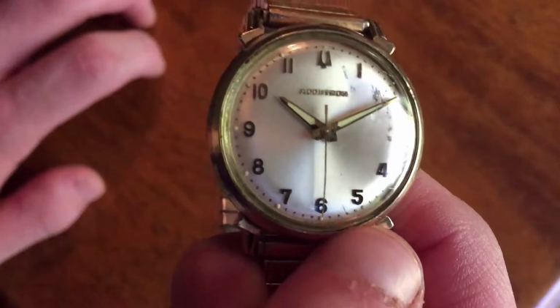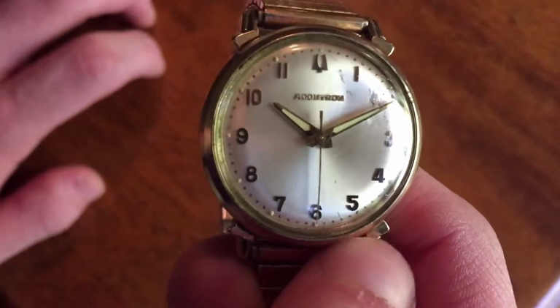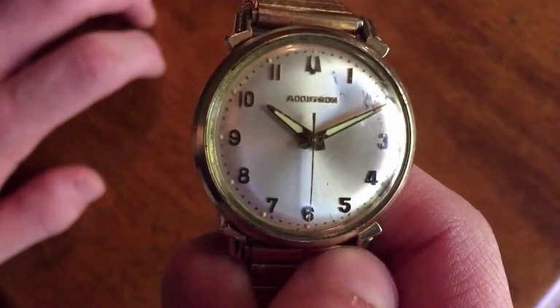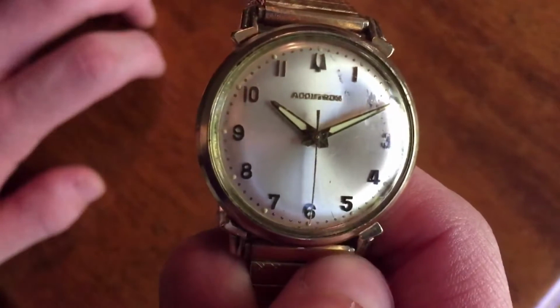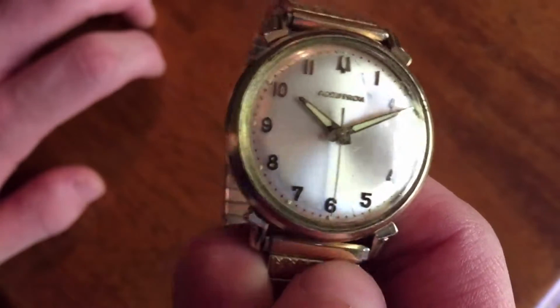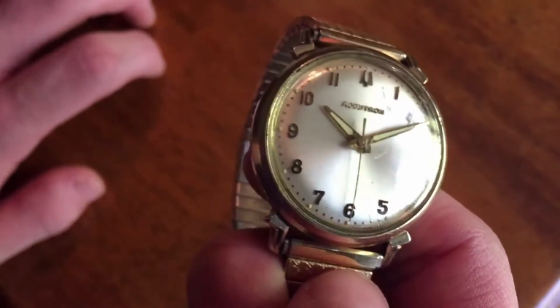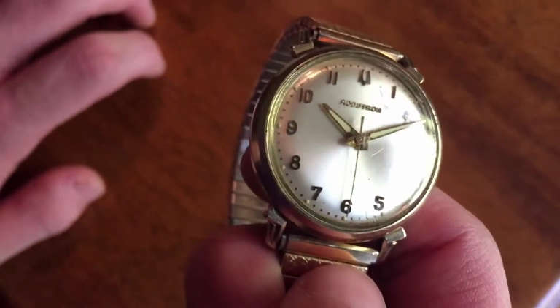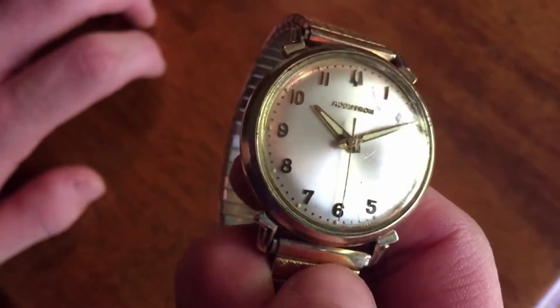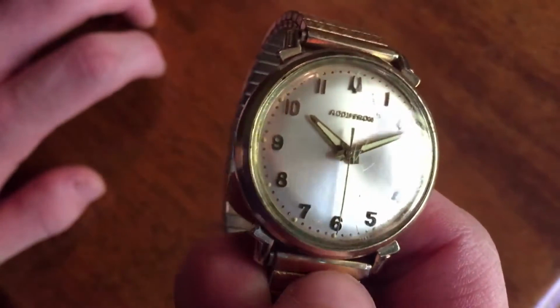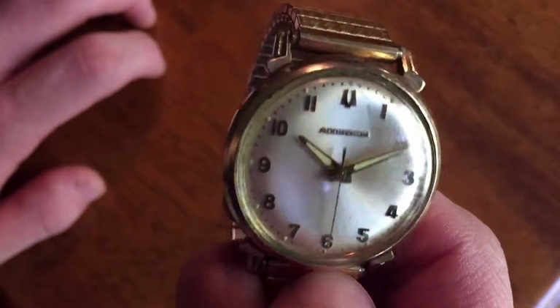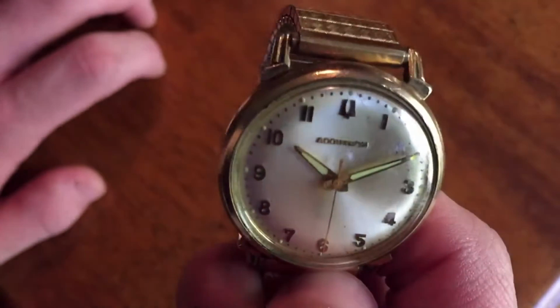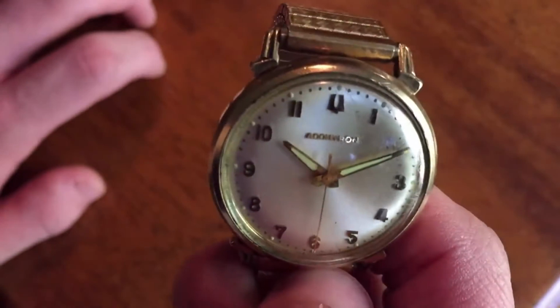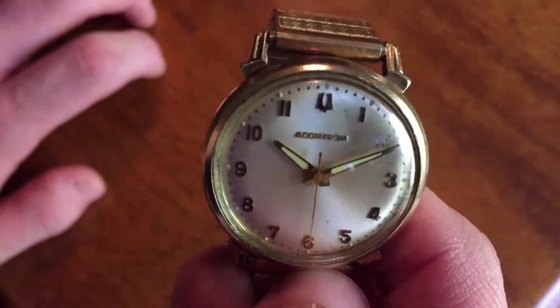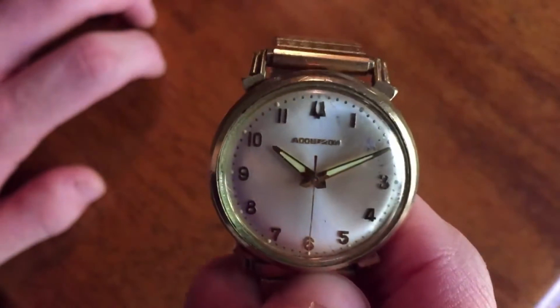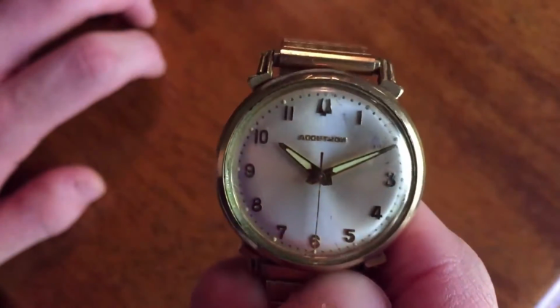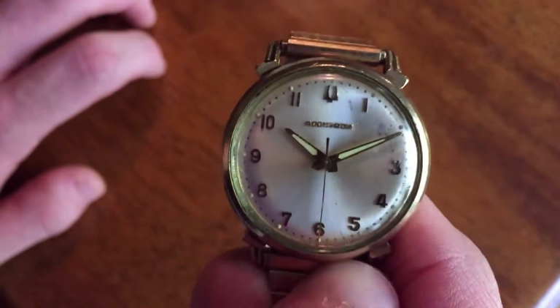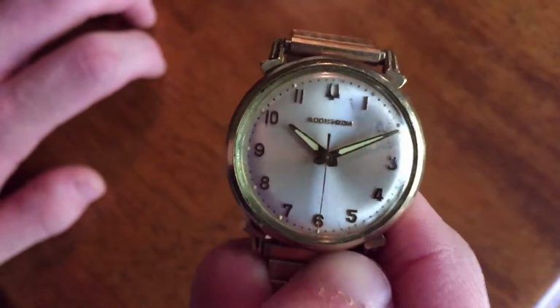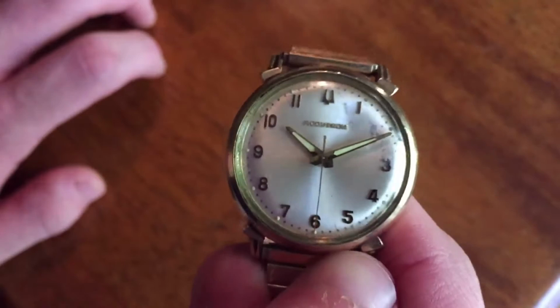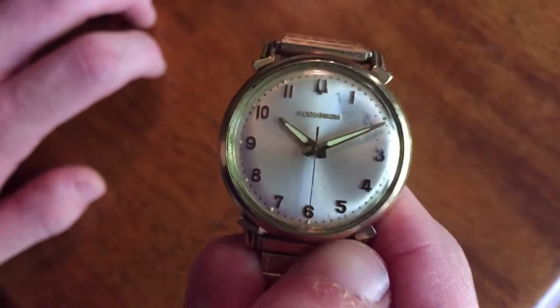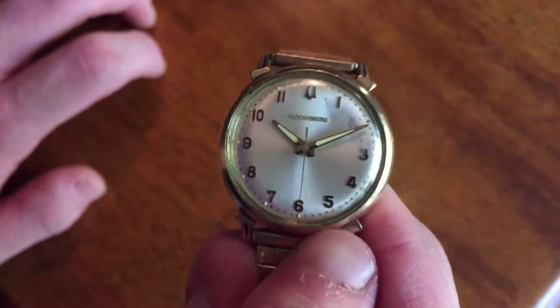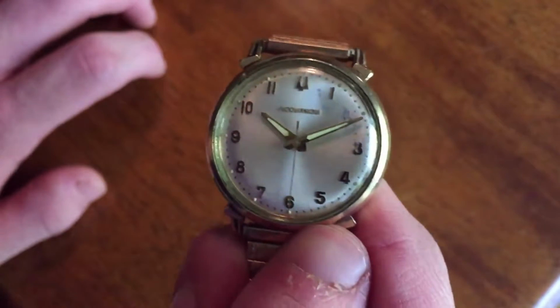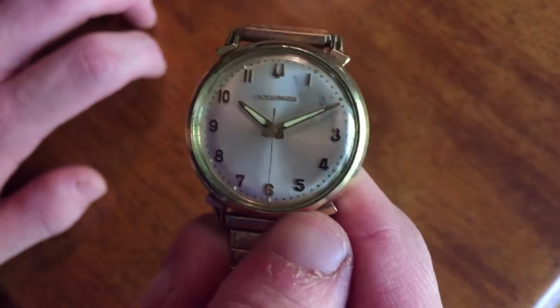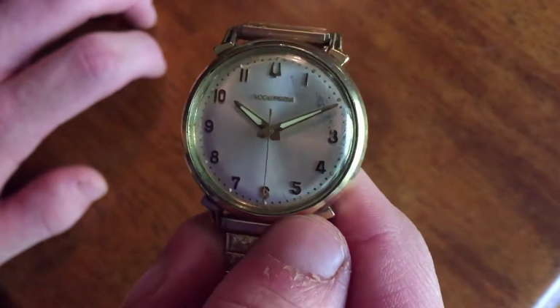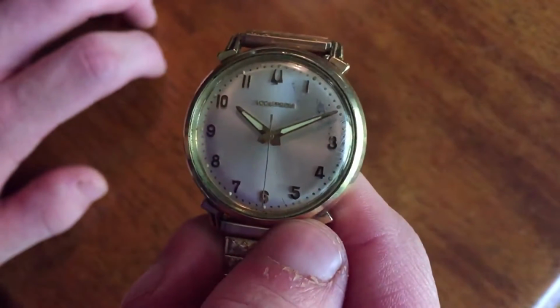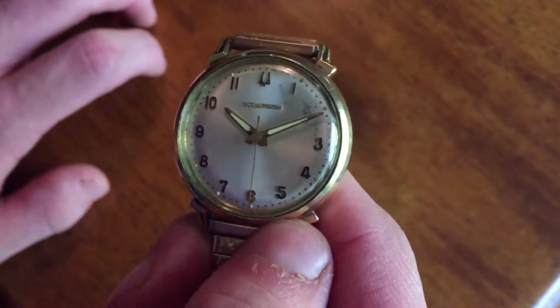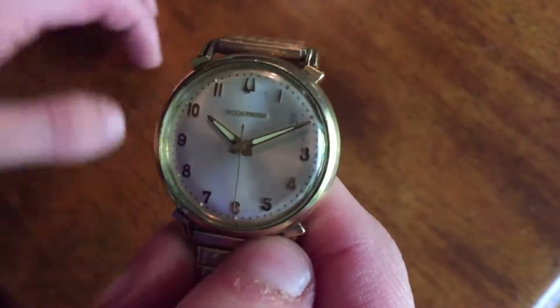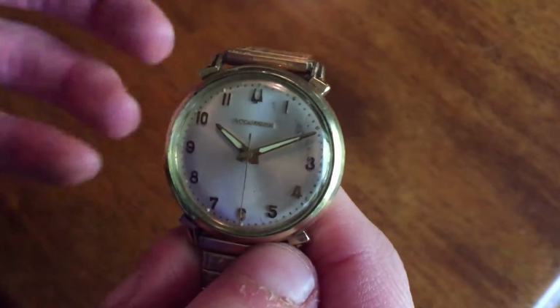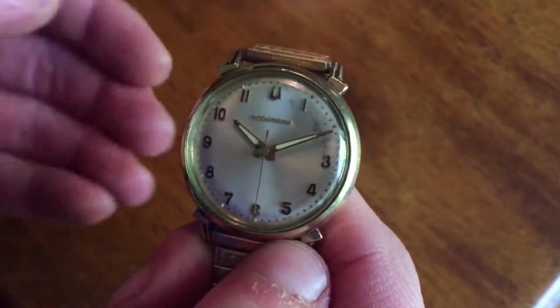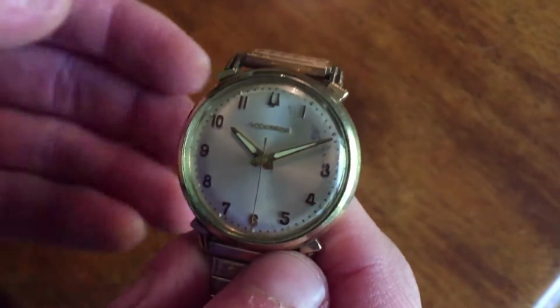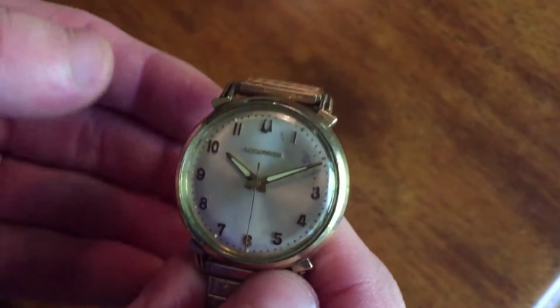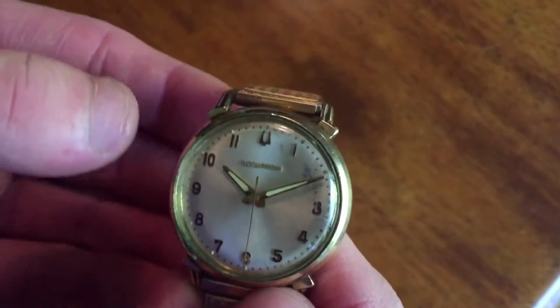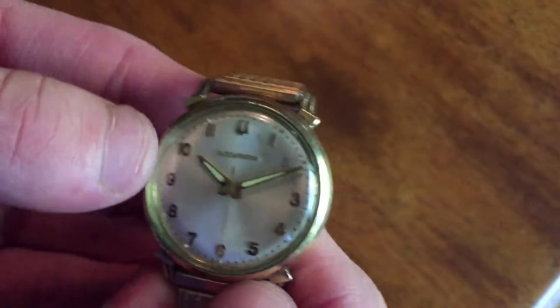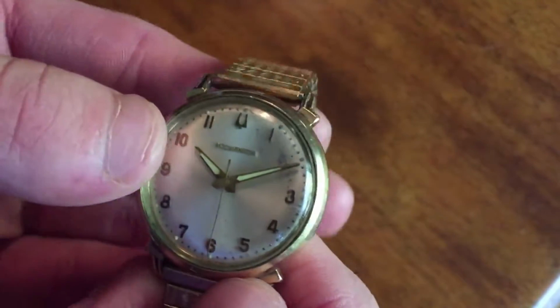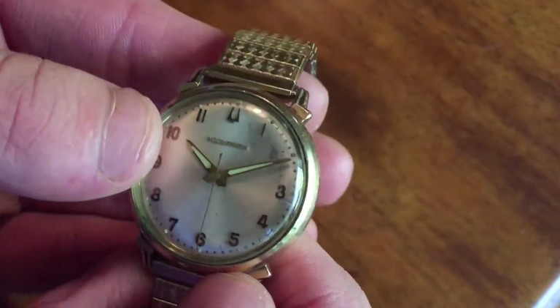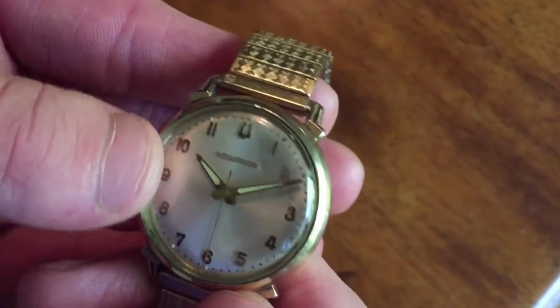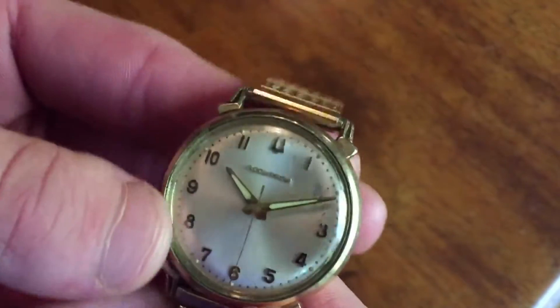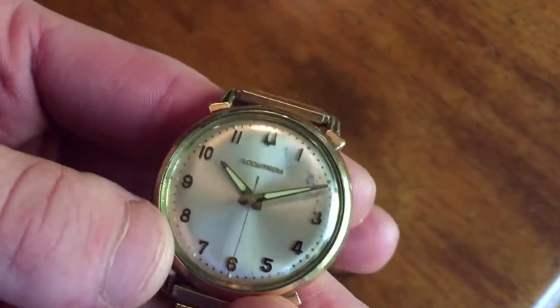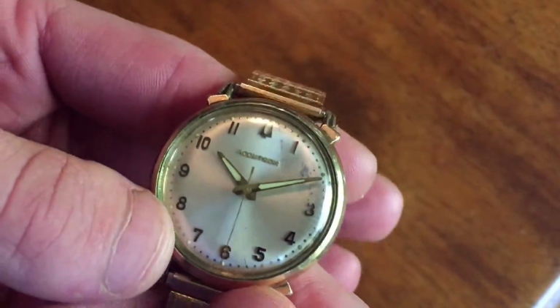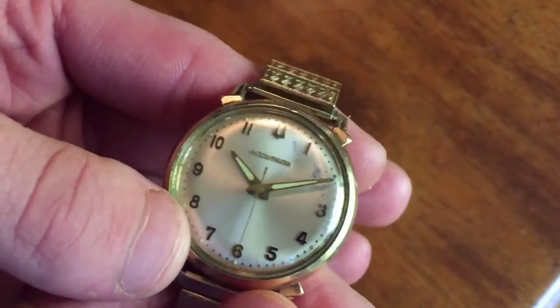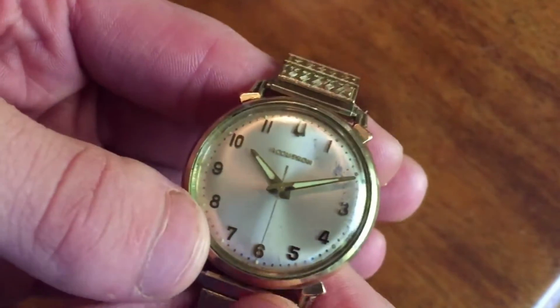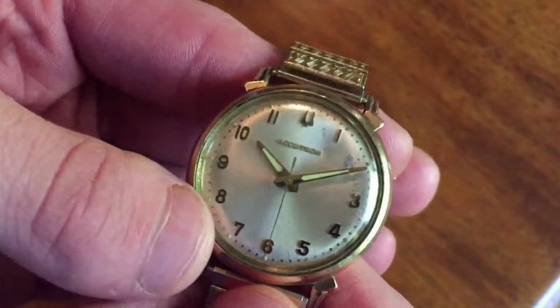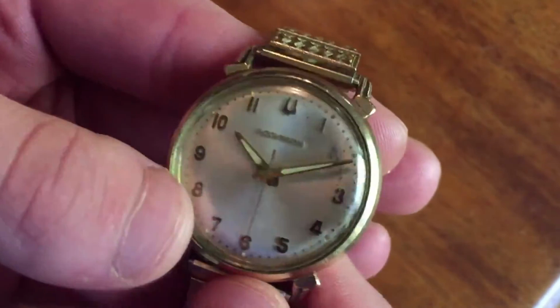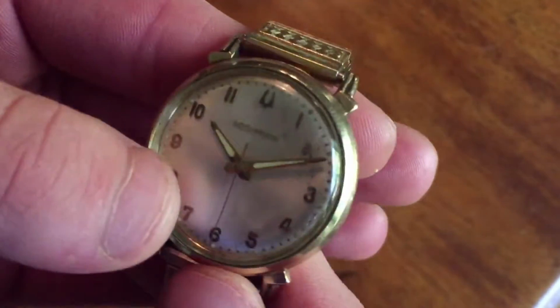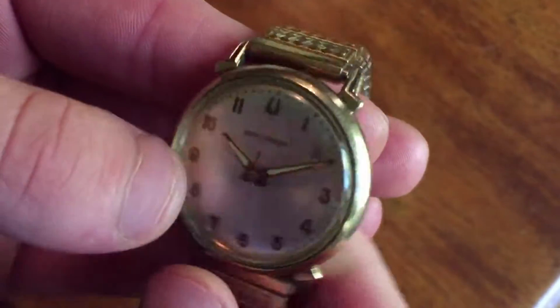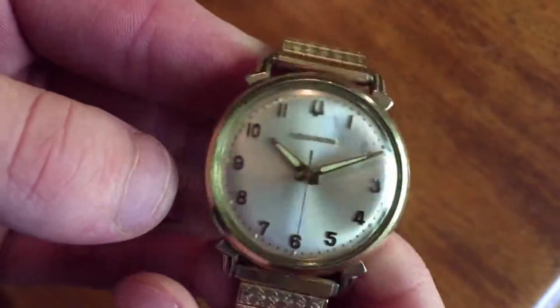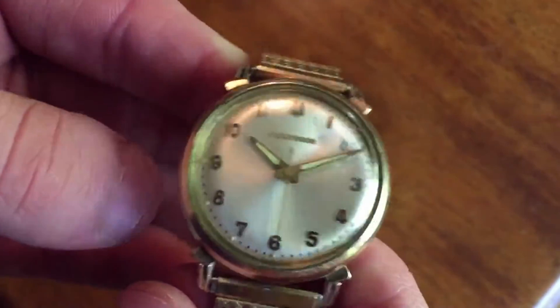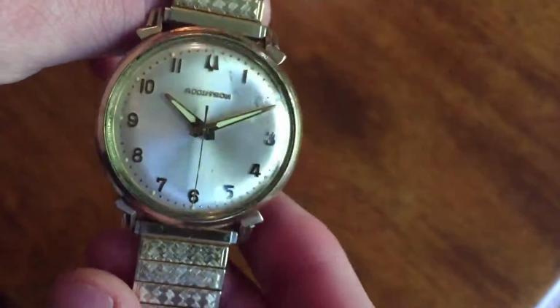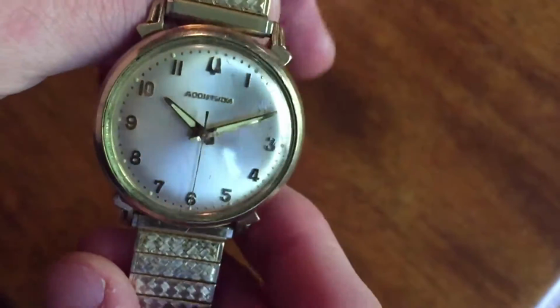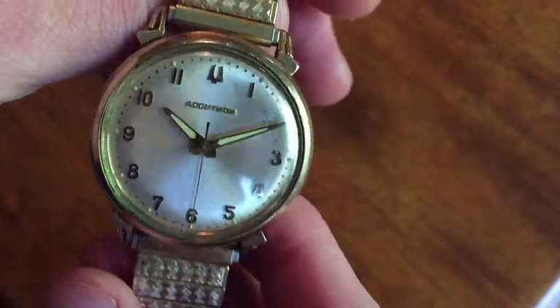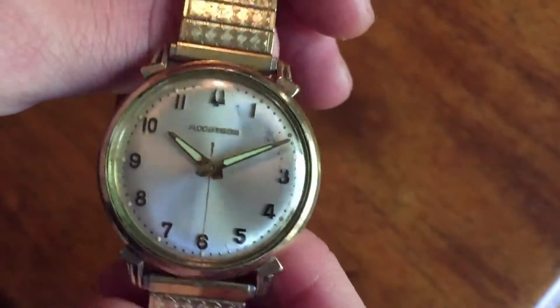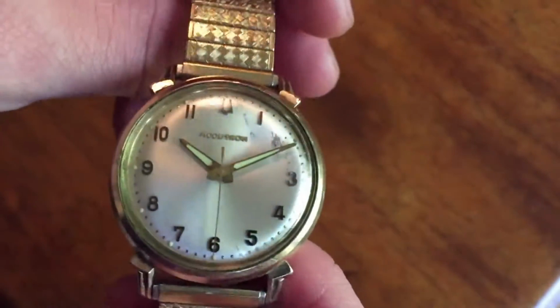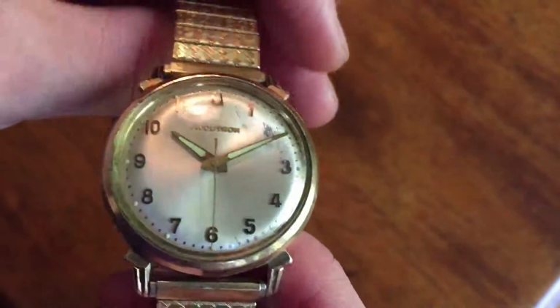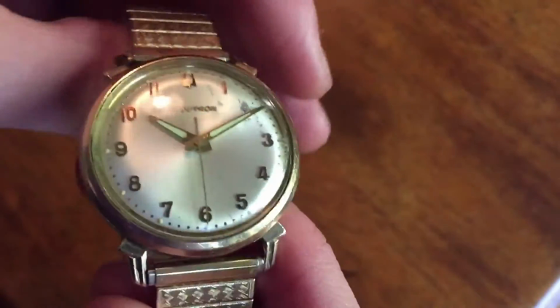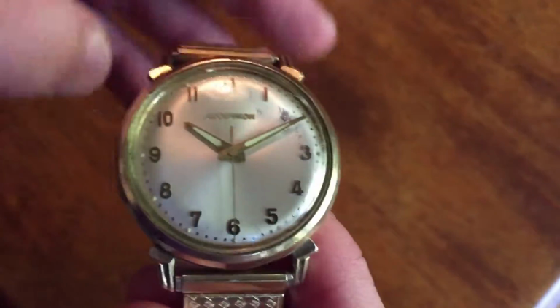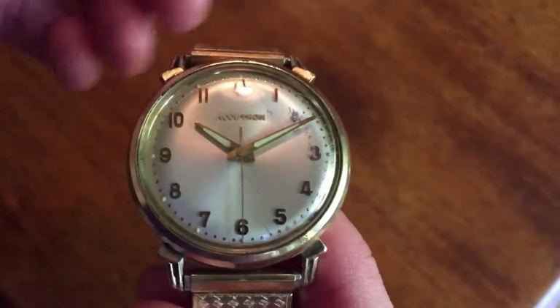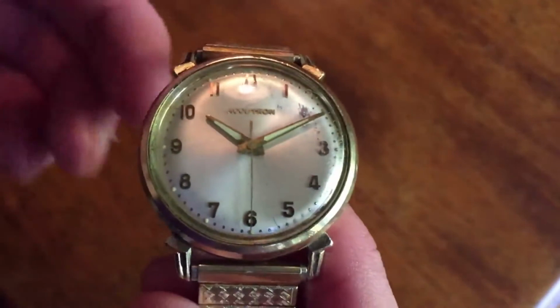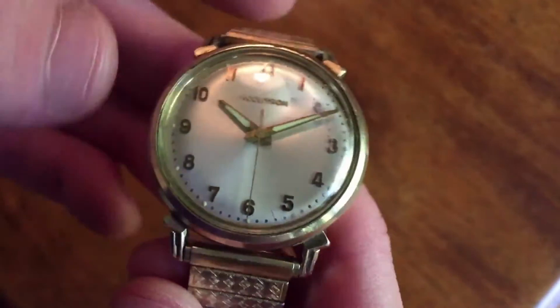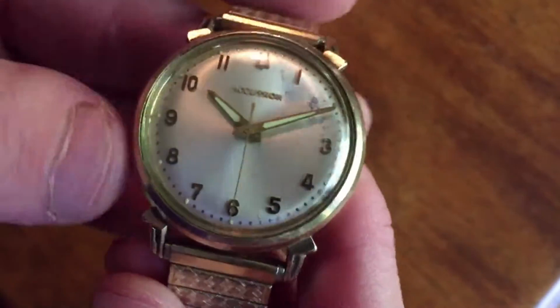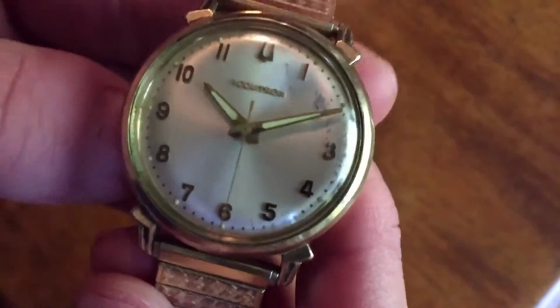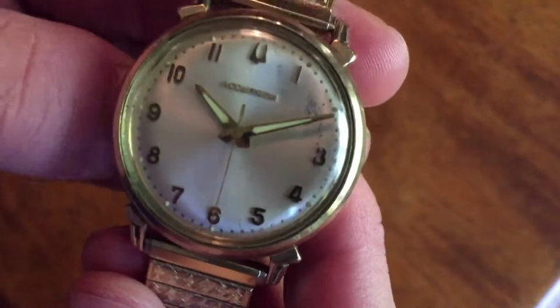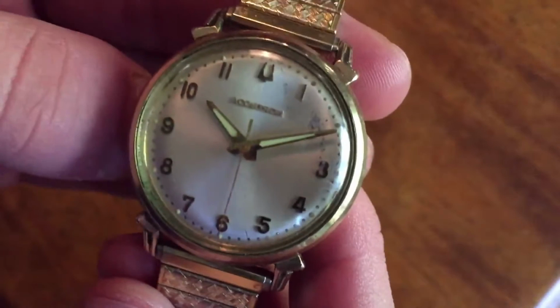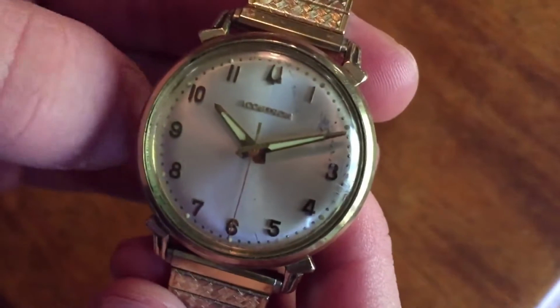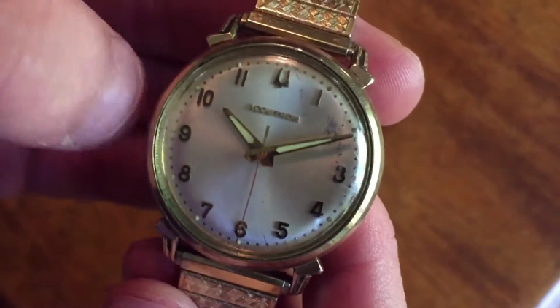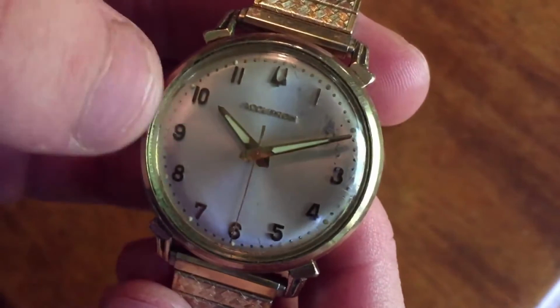Now, if you follow me on Instagram, this watch probably looks familiar to you. I have been posting about some old watches that have been in our family semi-recently, and this is one of them.